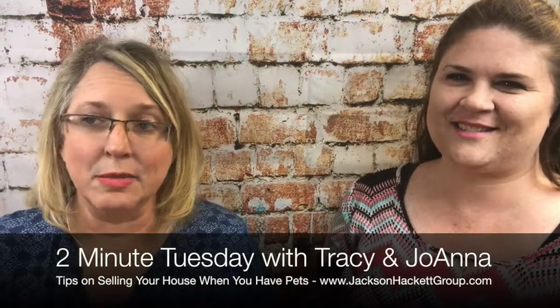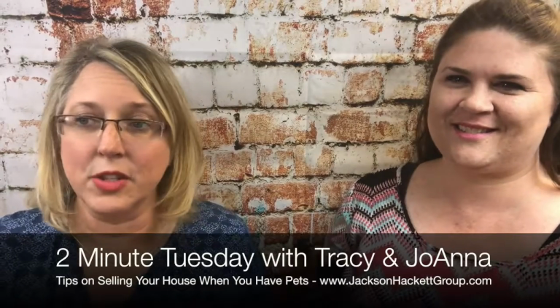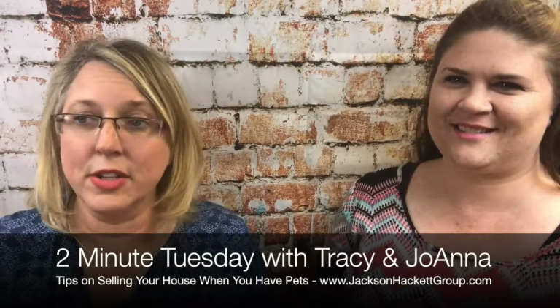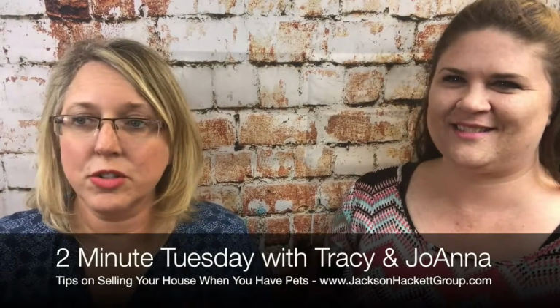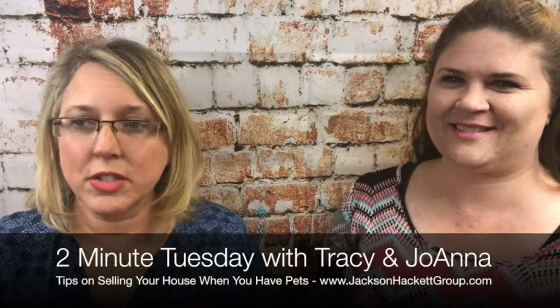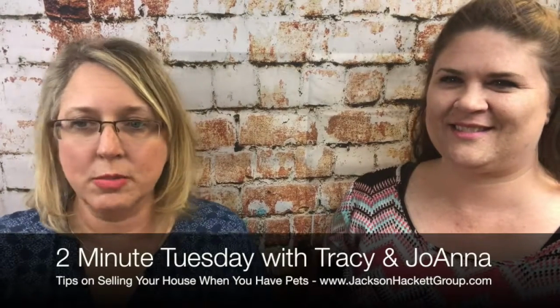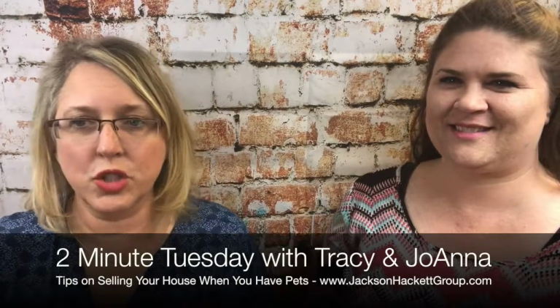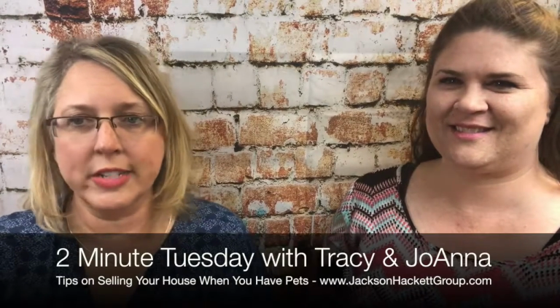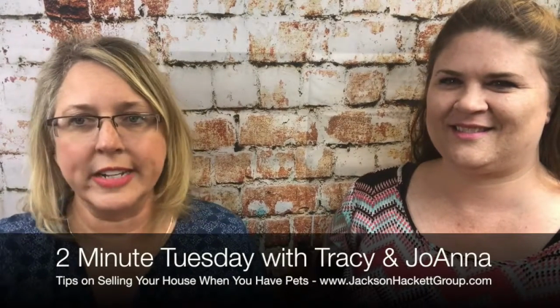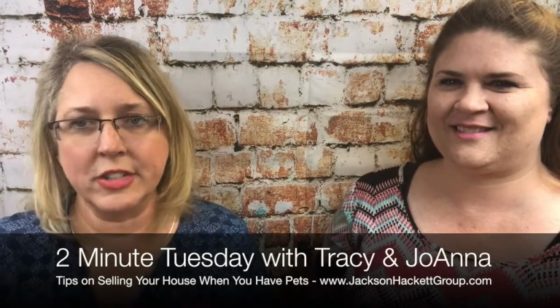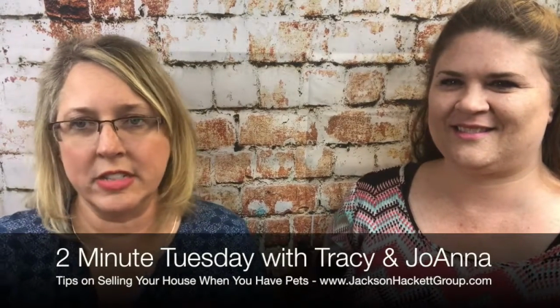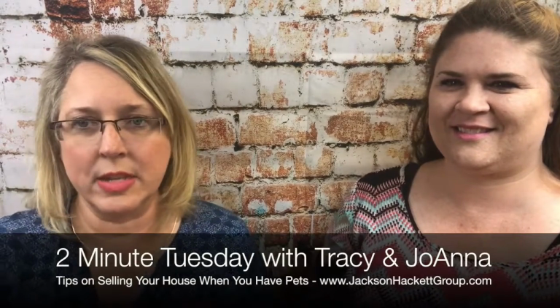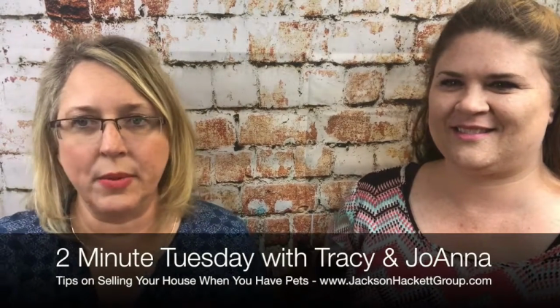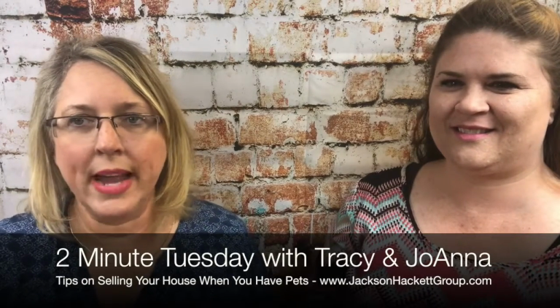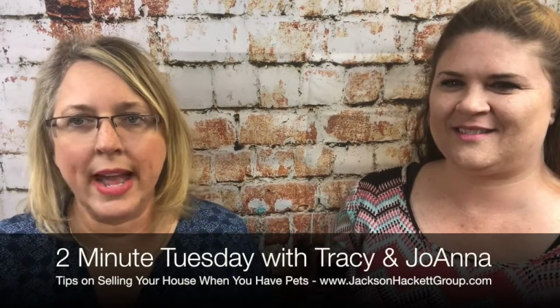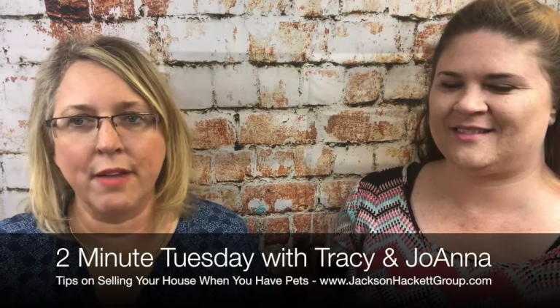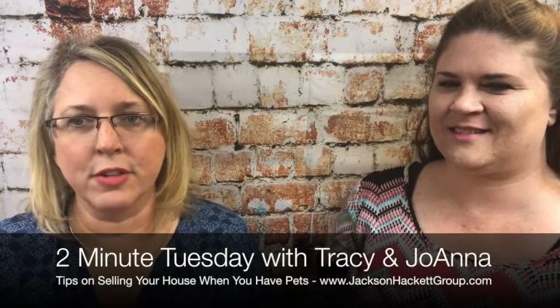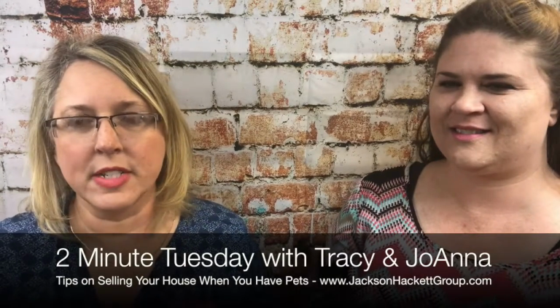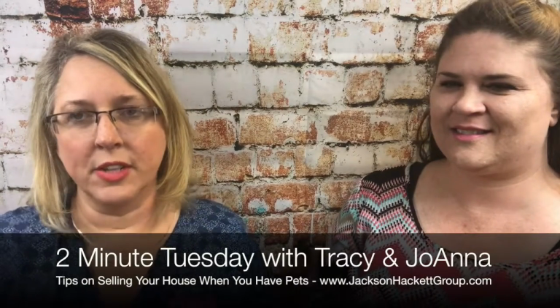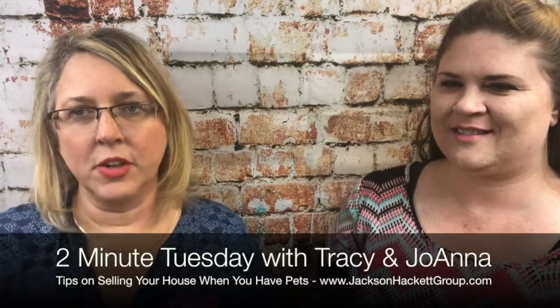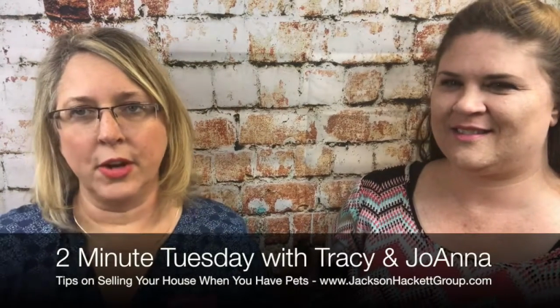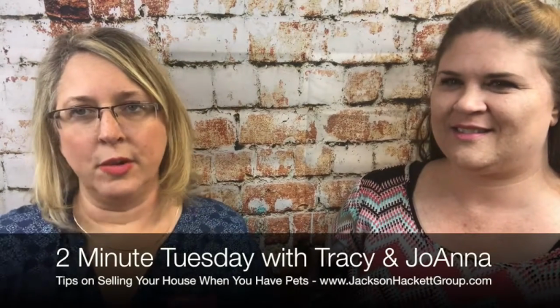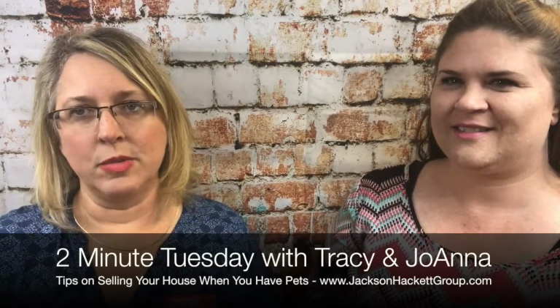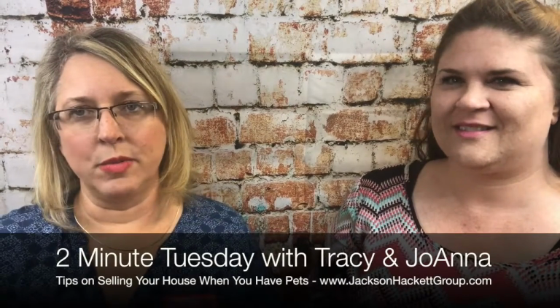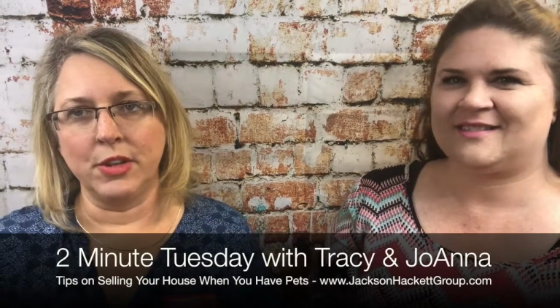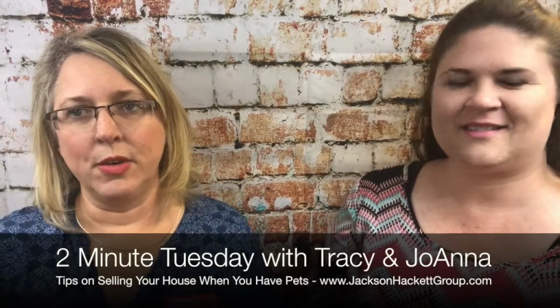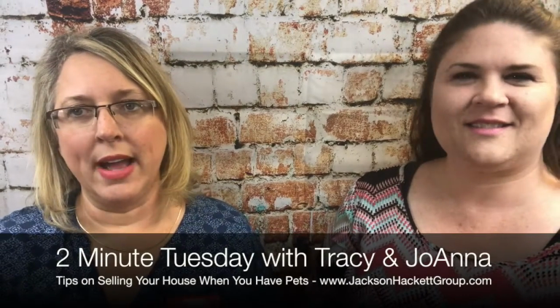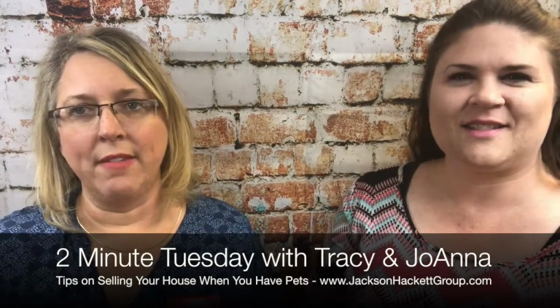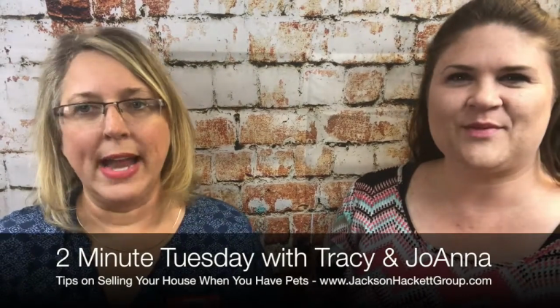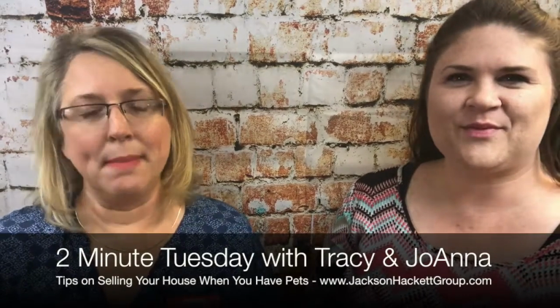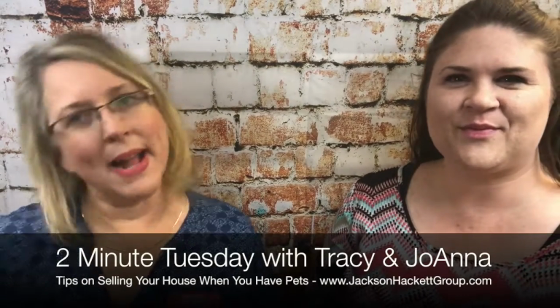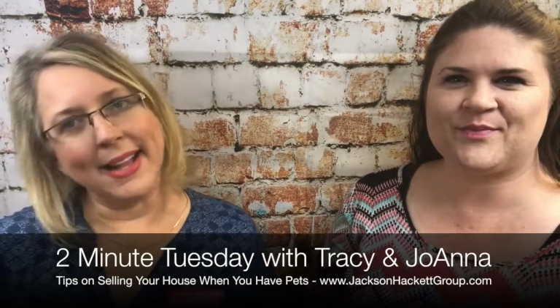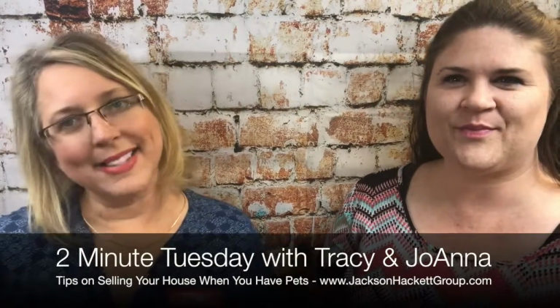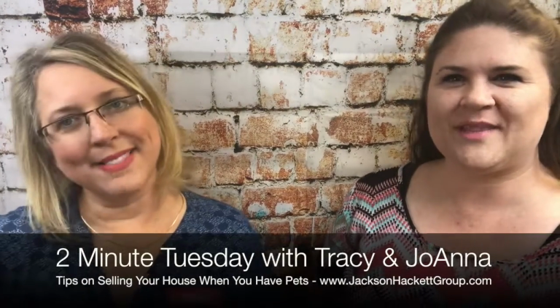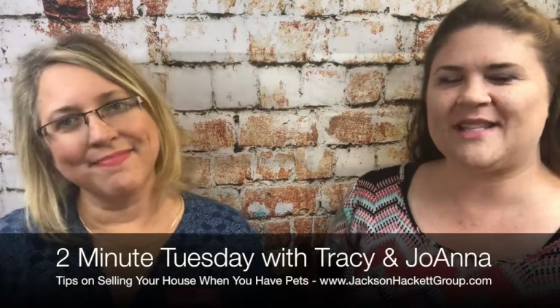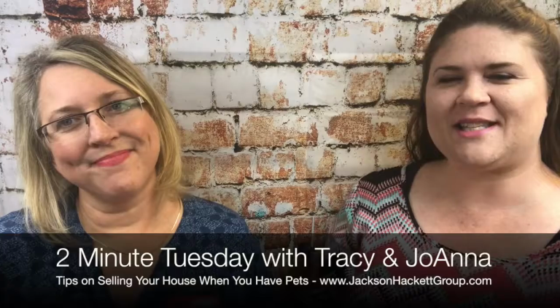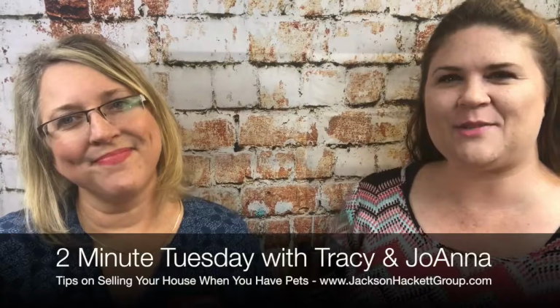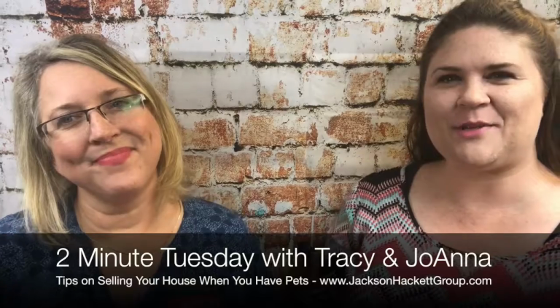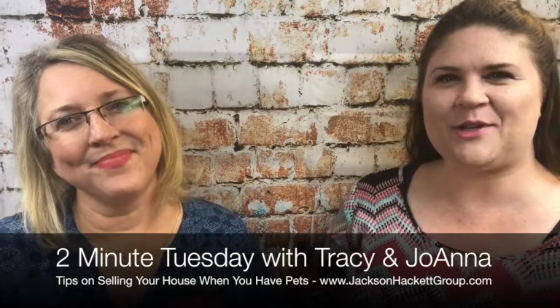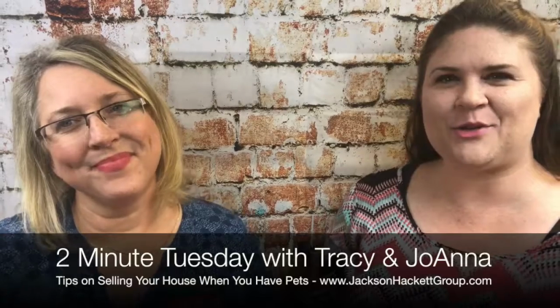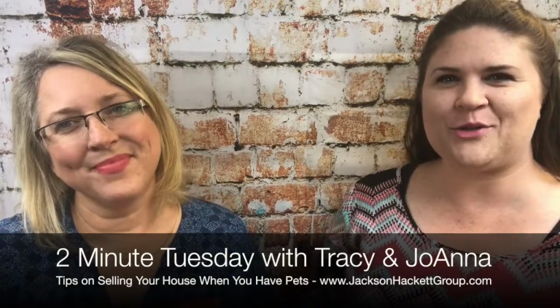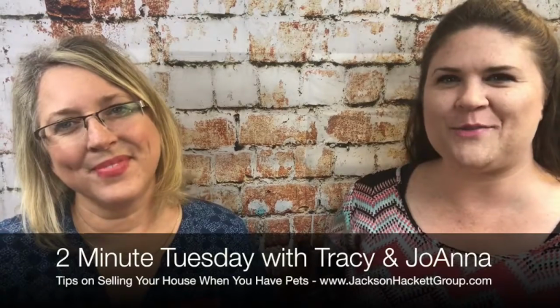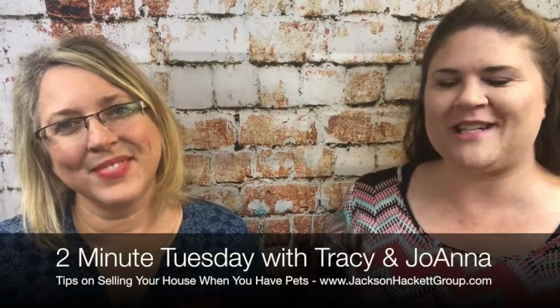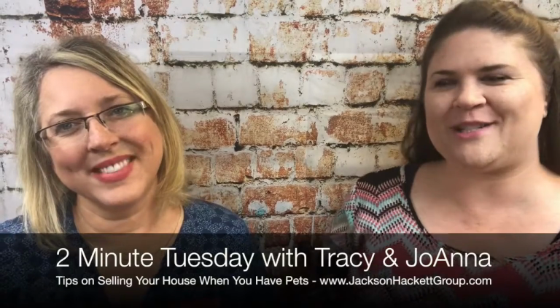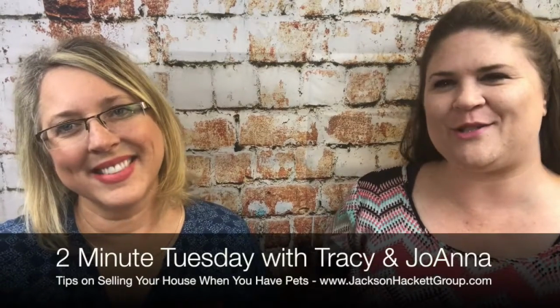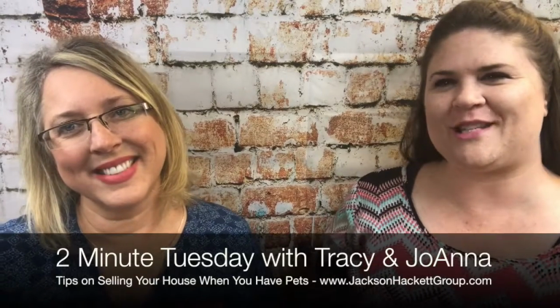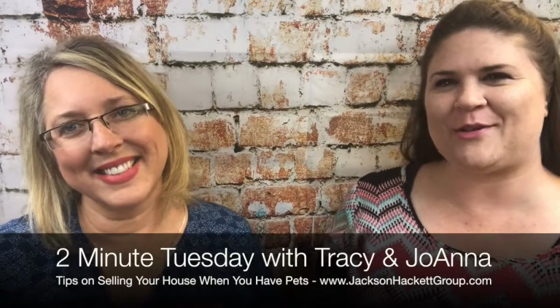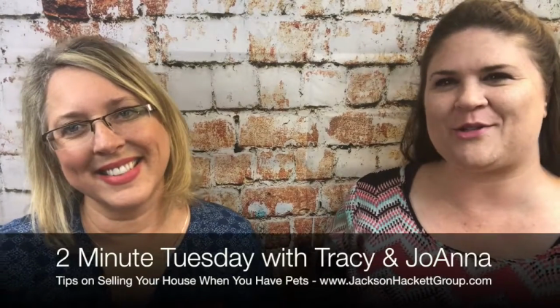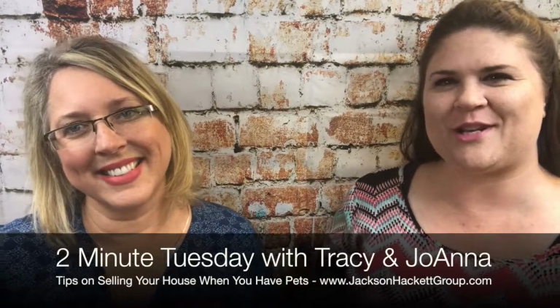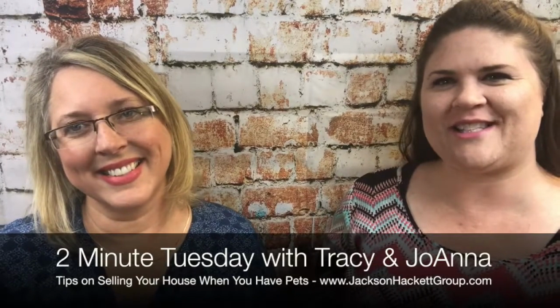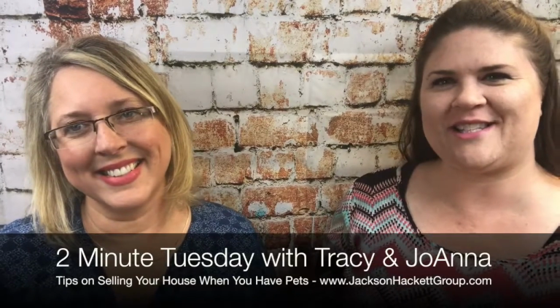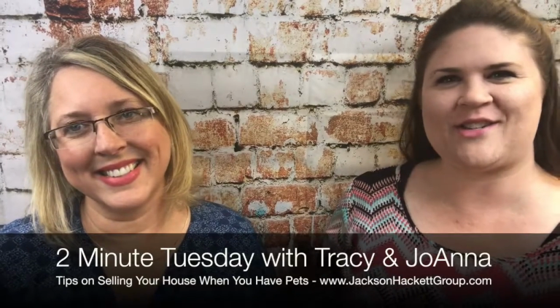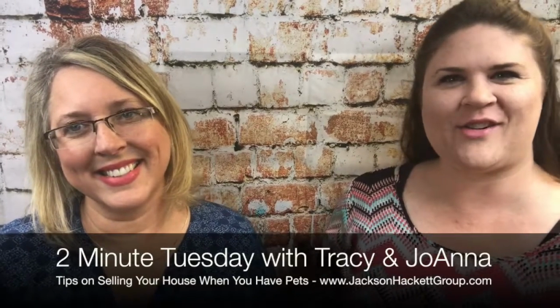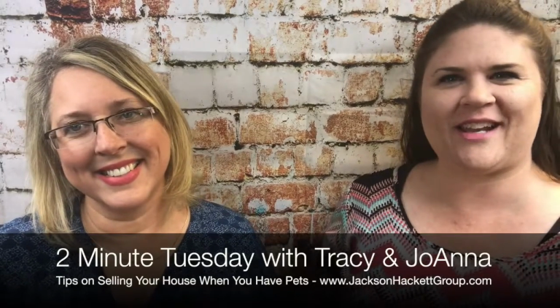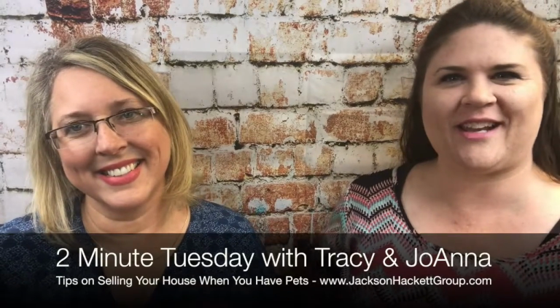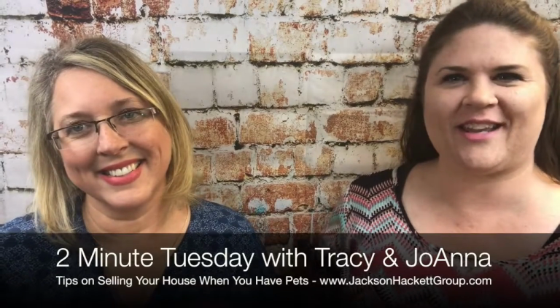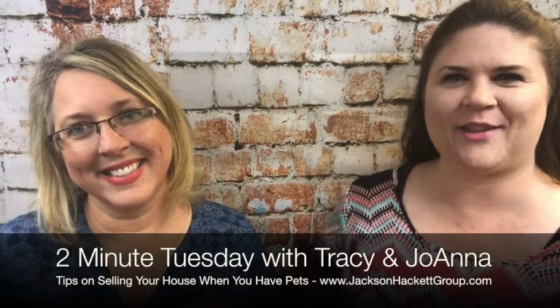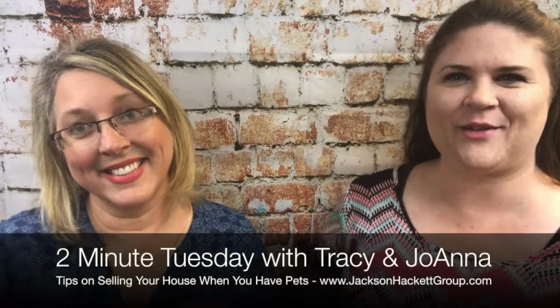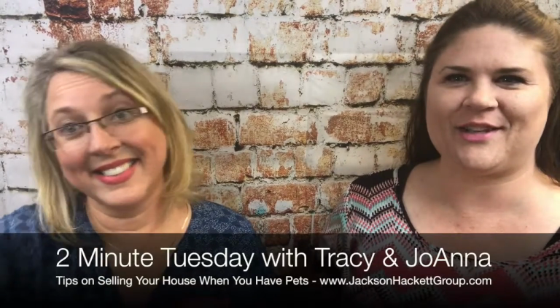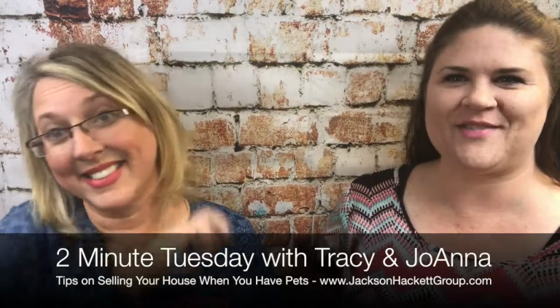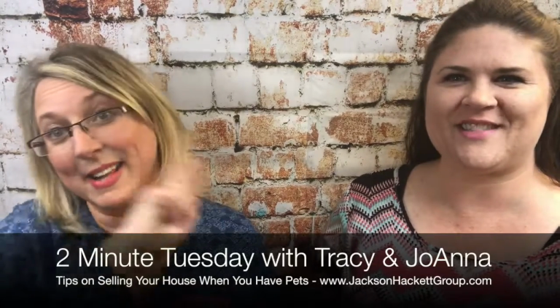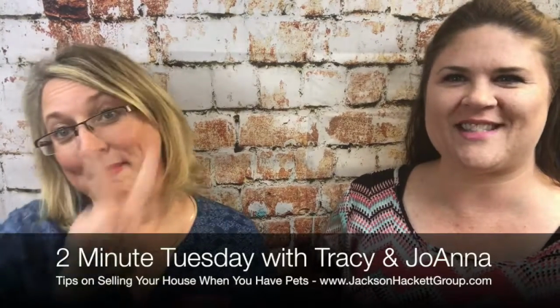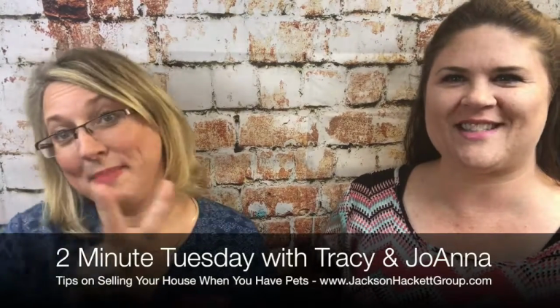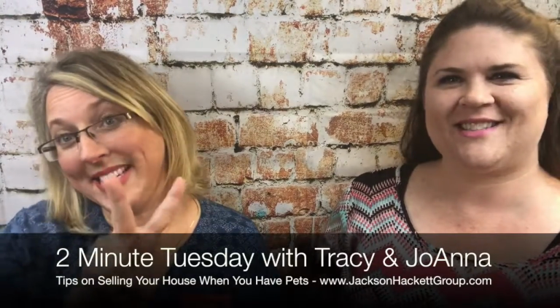Those are some suggestions we have for selling your home when you have a pet. This has been your Two Minute Tuesday with Tracy and Joanna at Keller Williams. Peace.